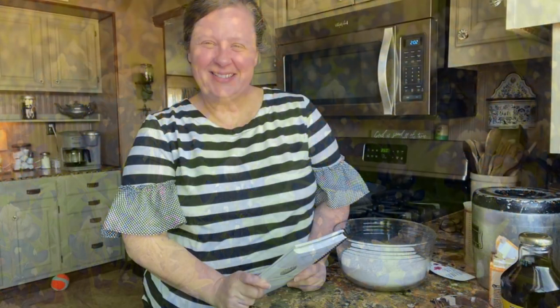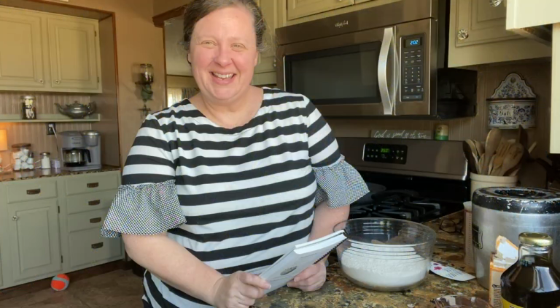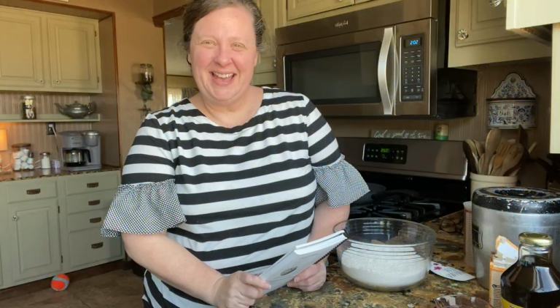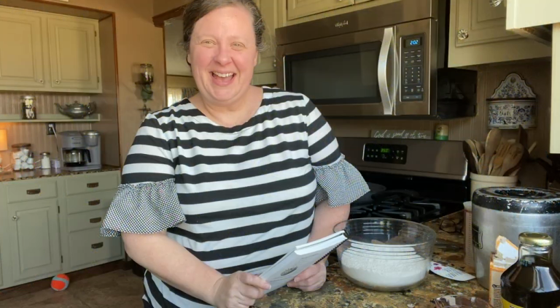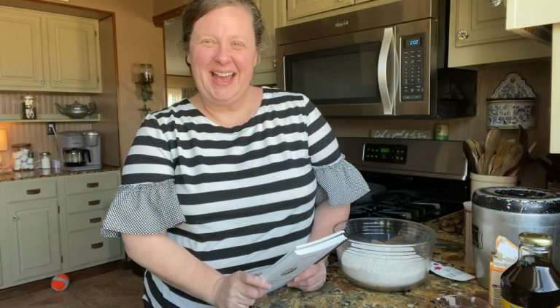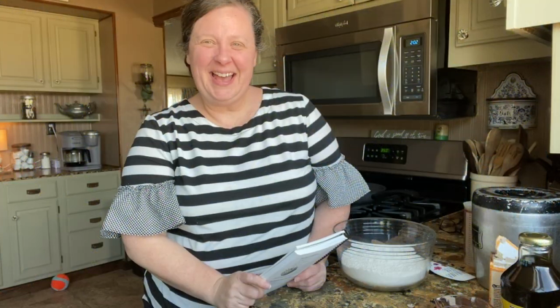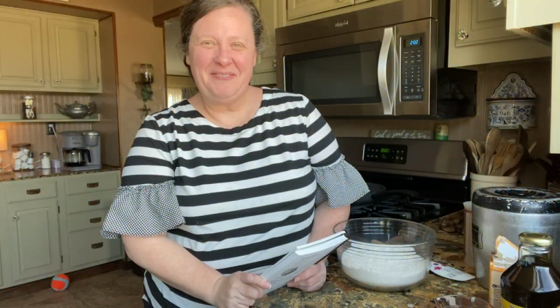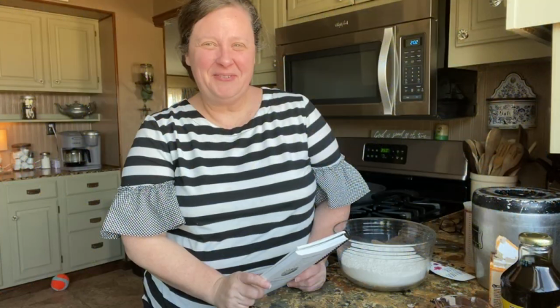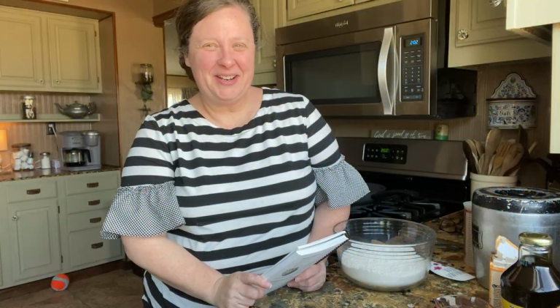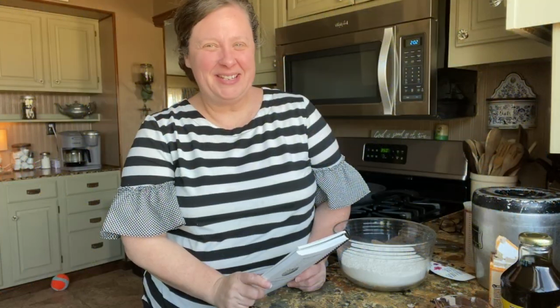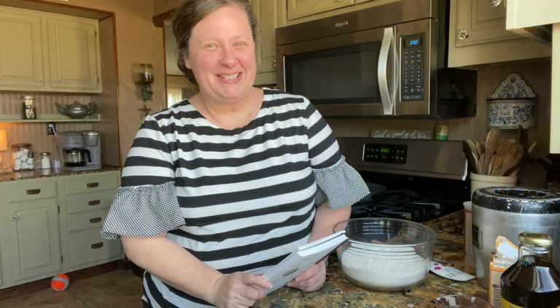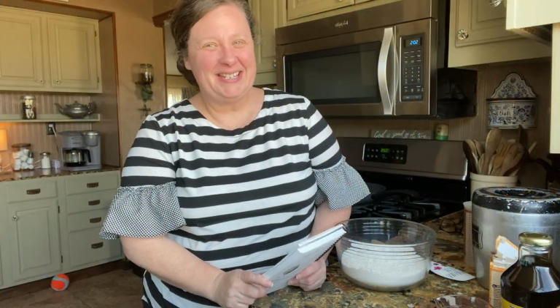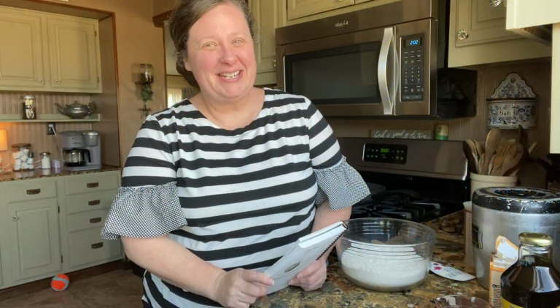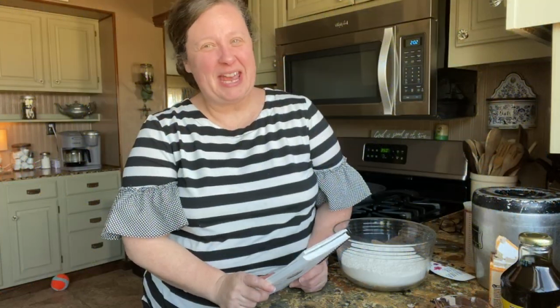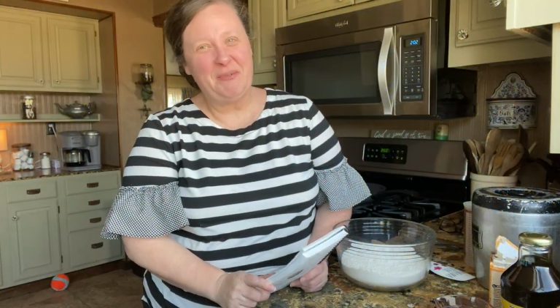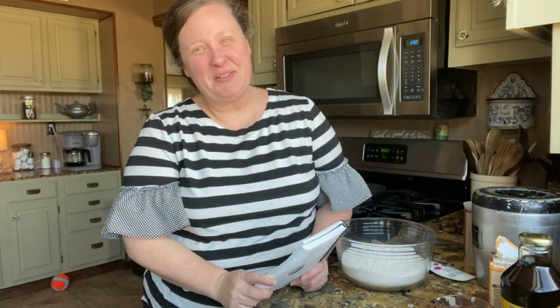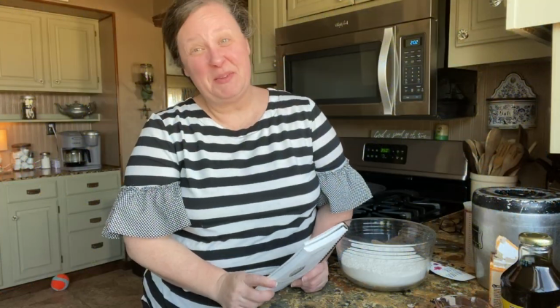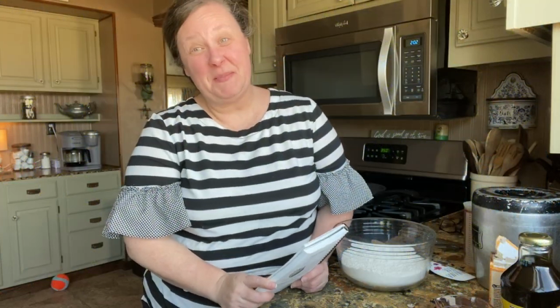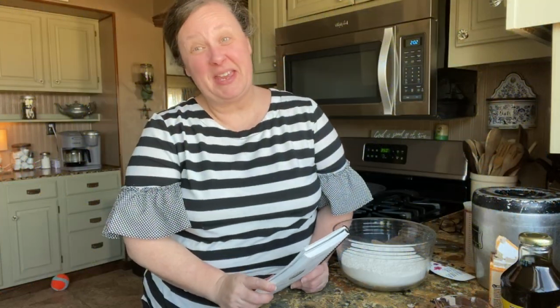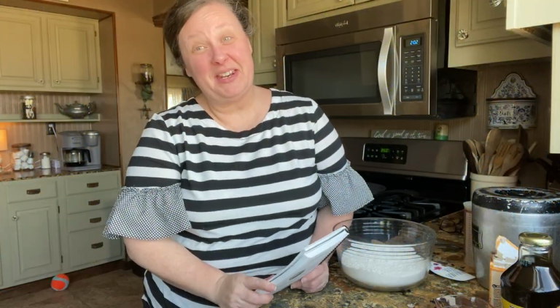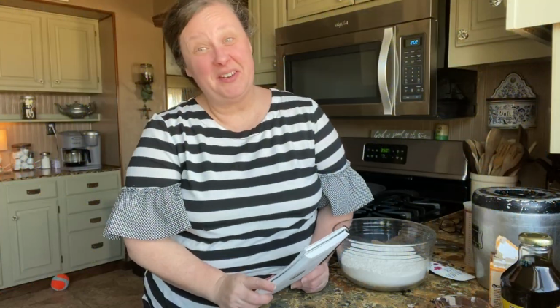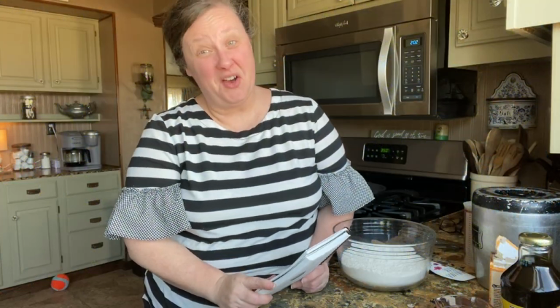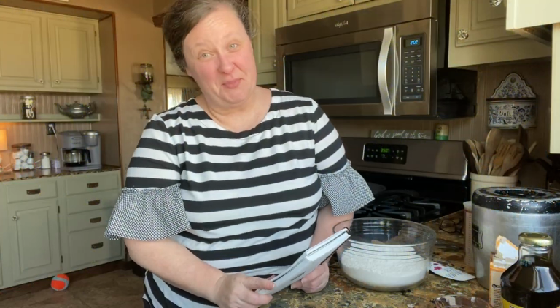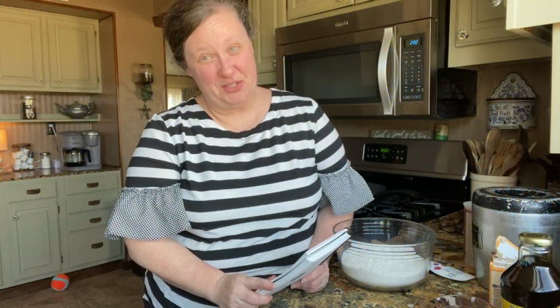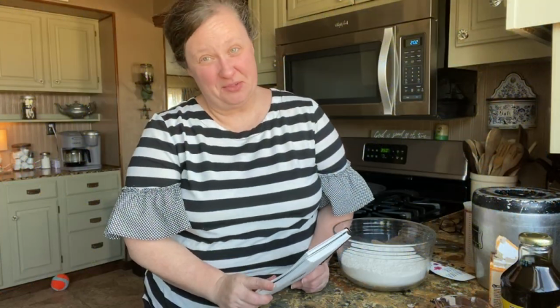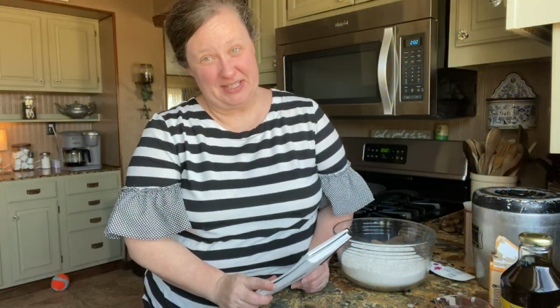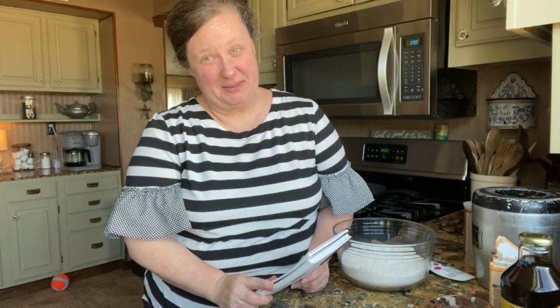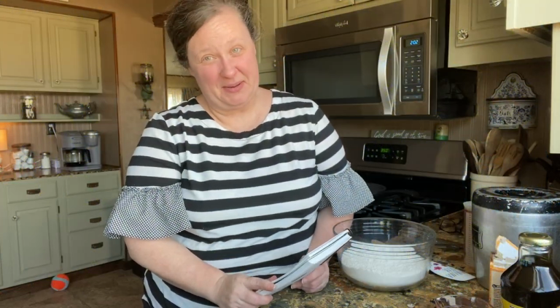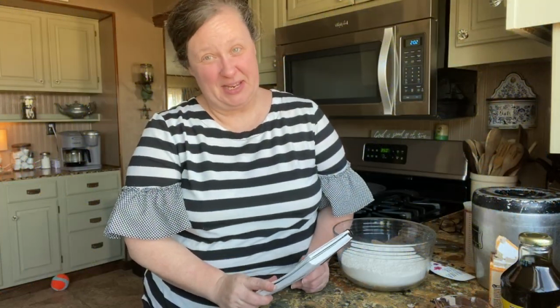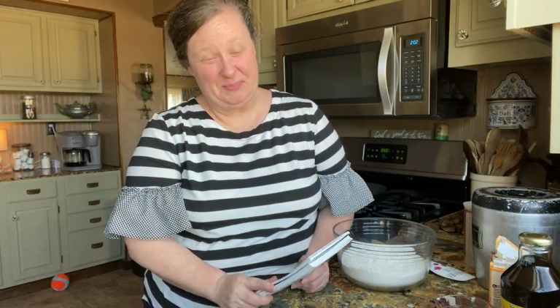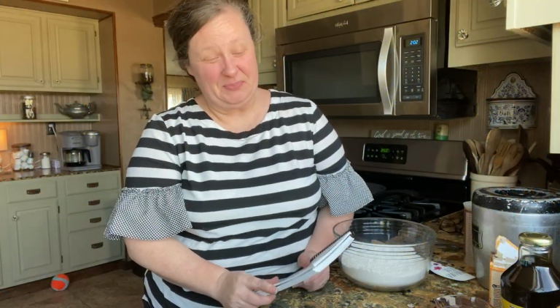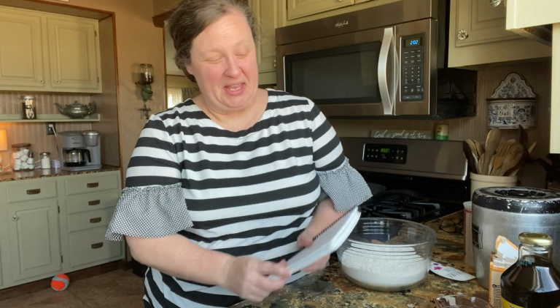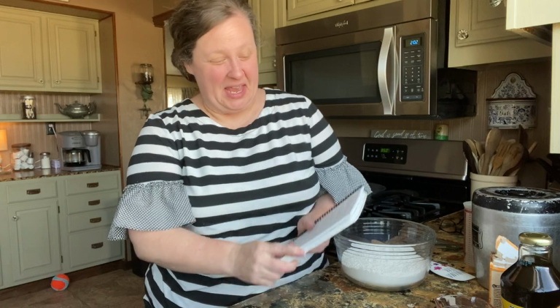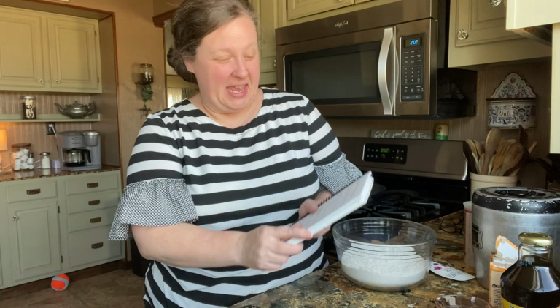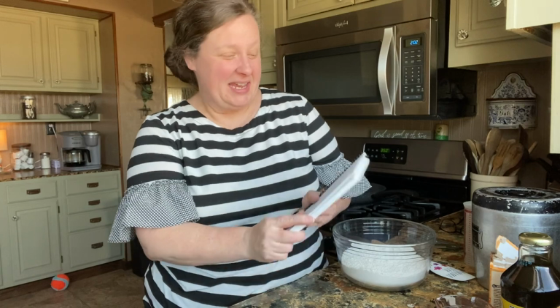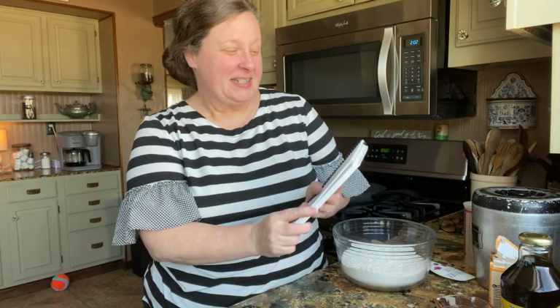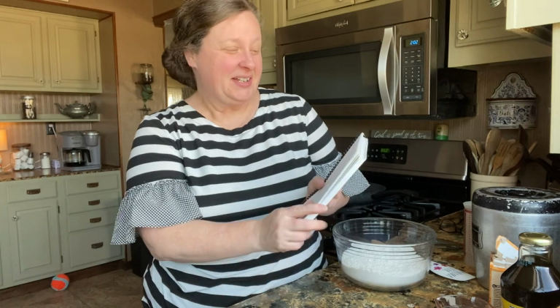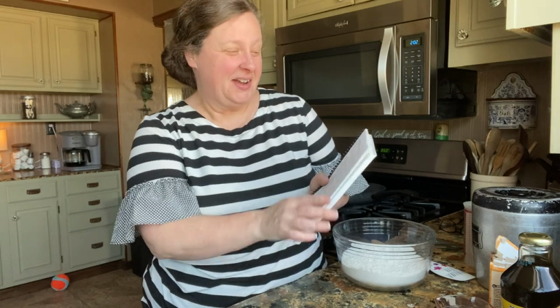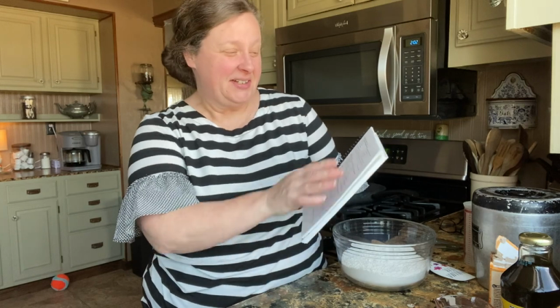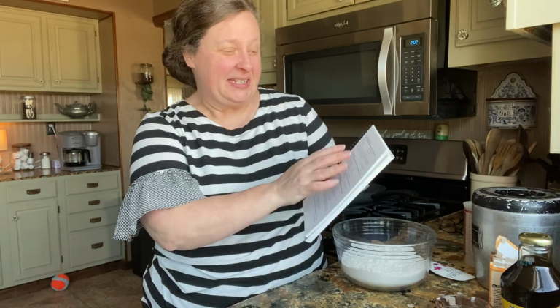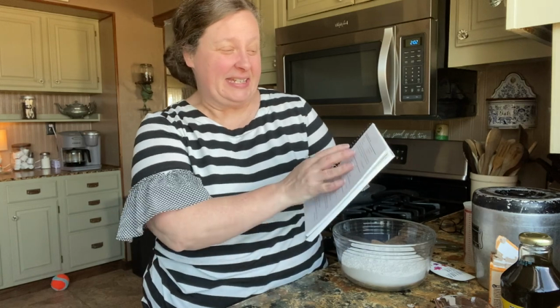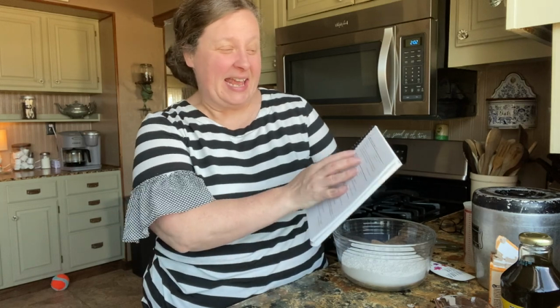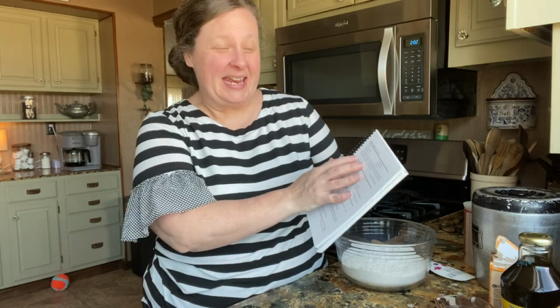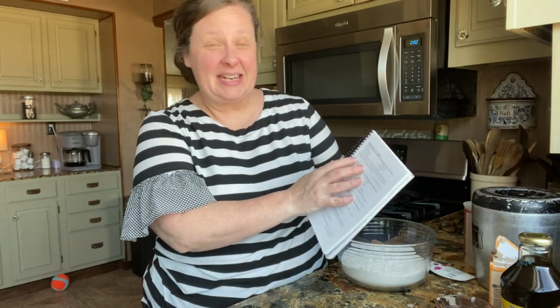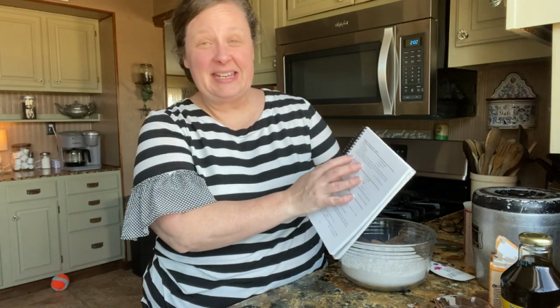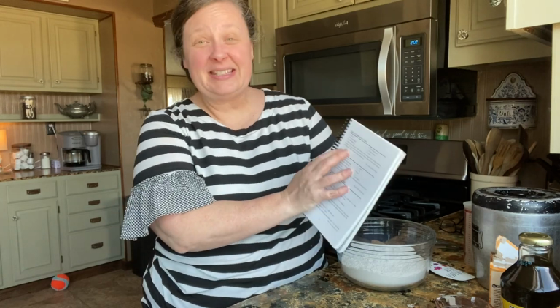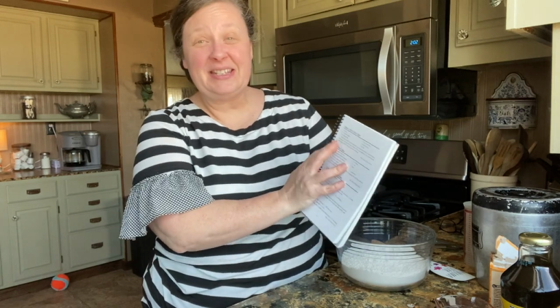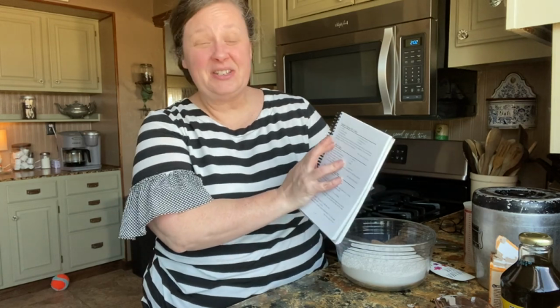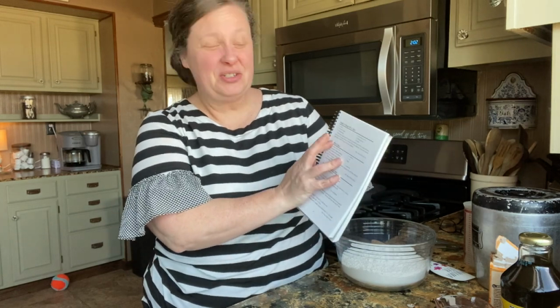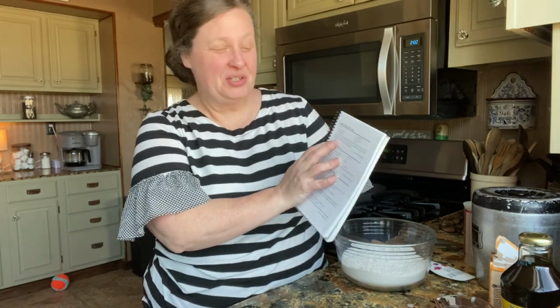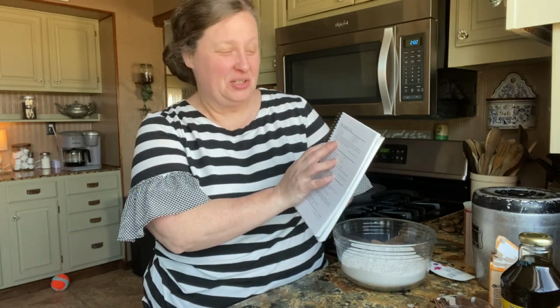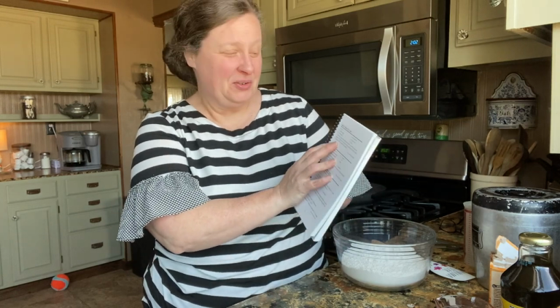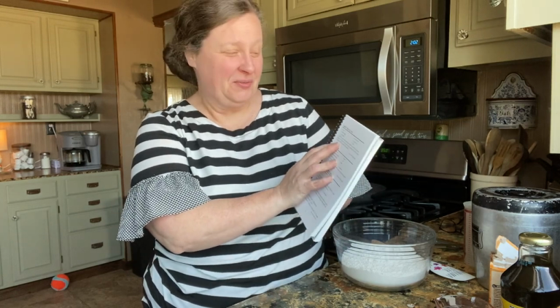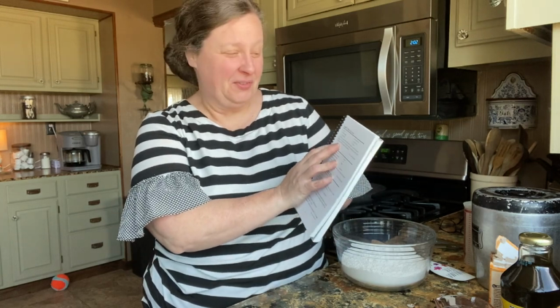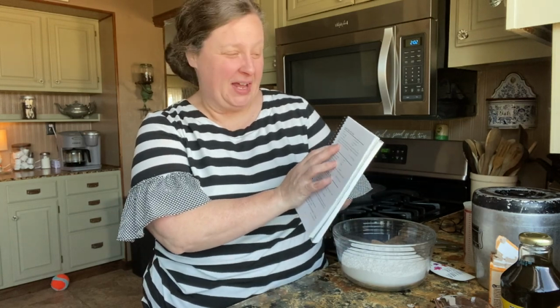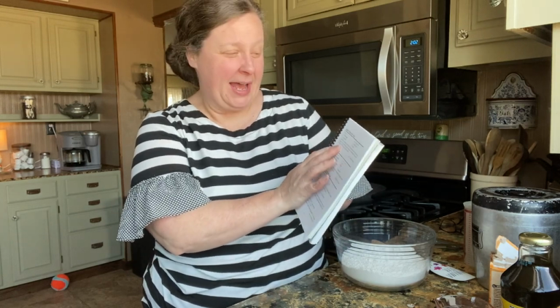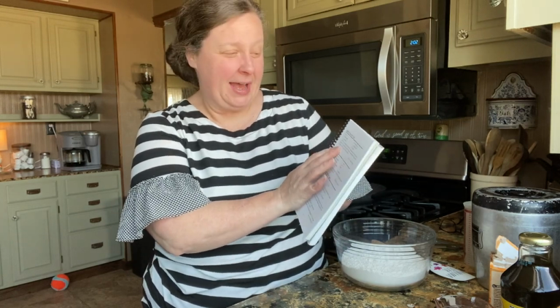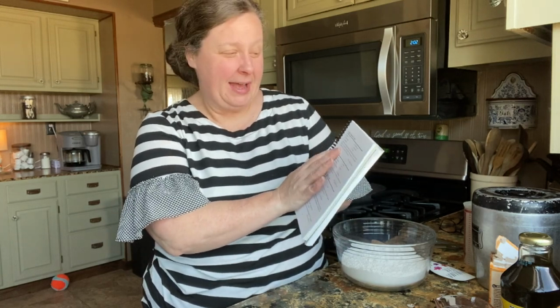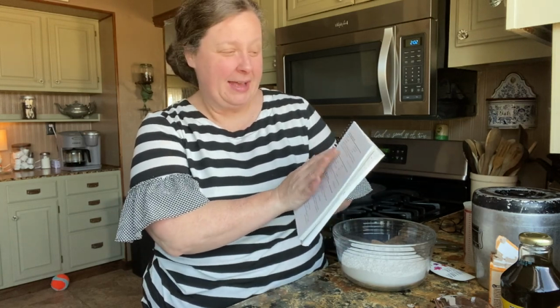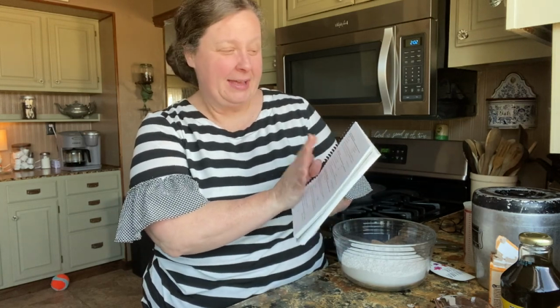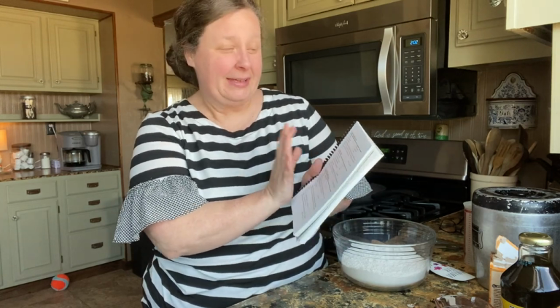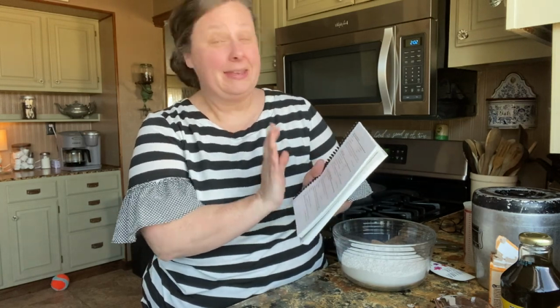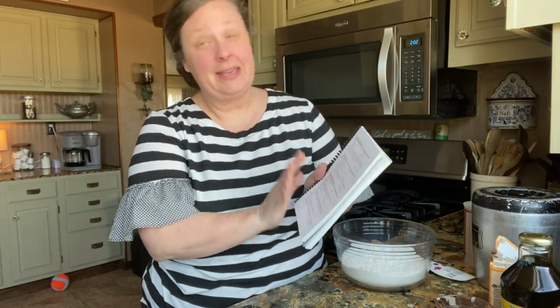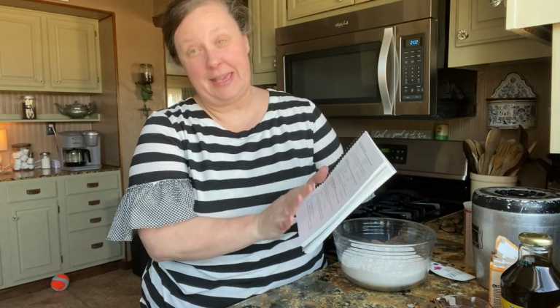Hi friends! Today we're going to be making an Amish recipe. It's called Sadie's Shoofly Cake.